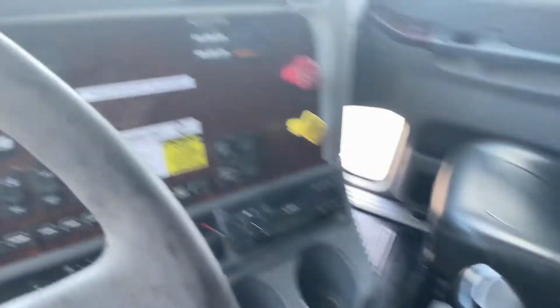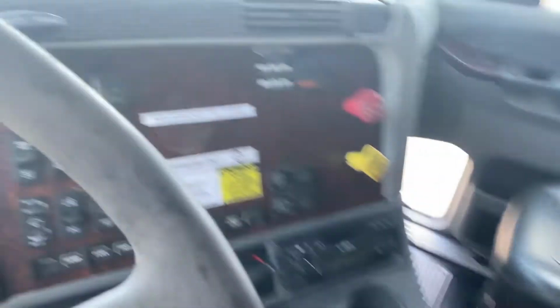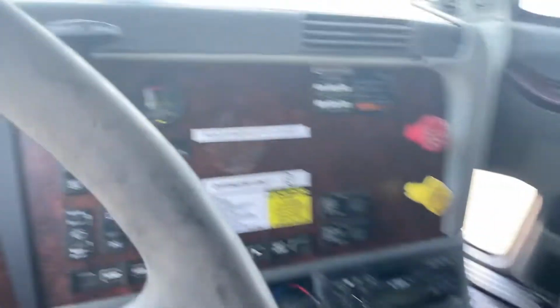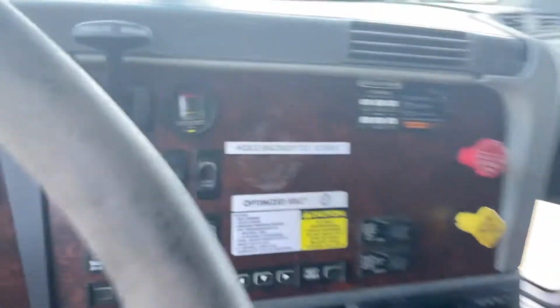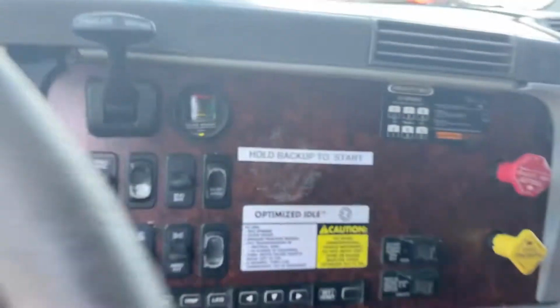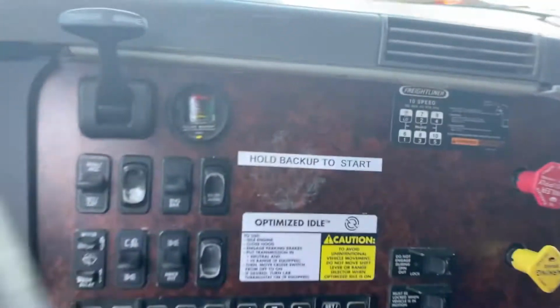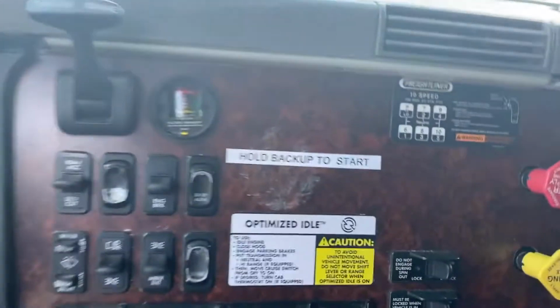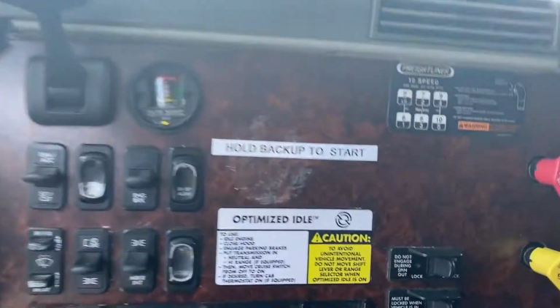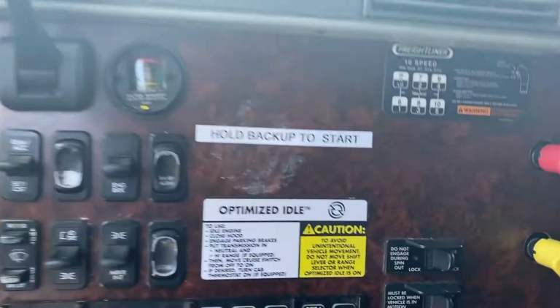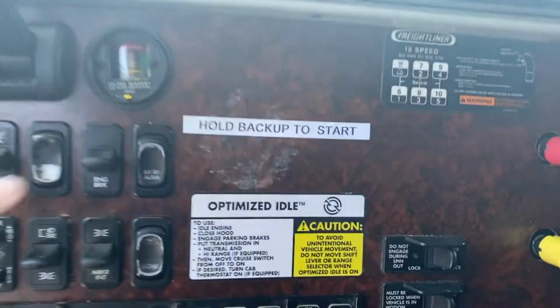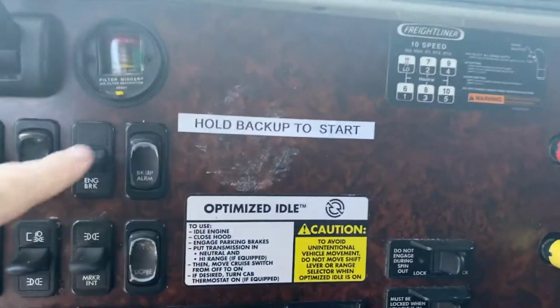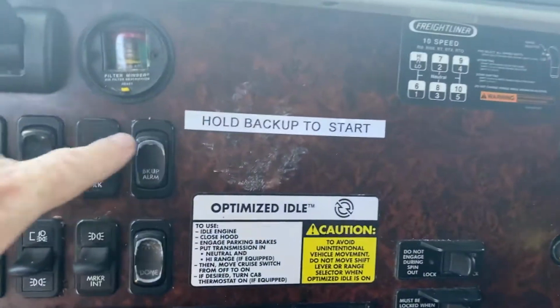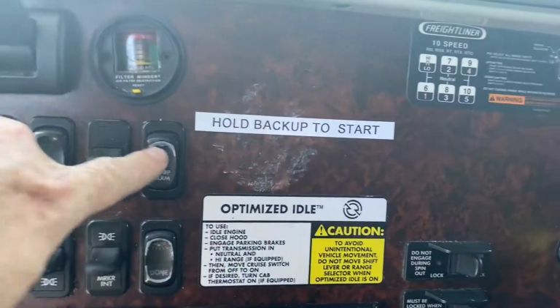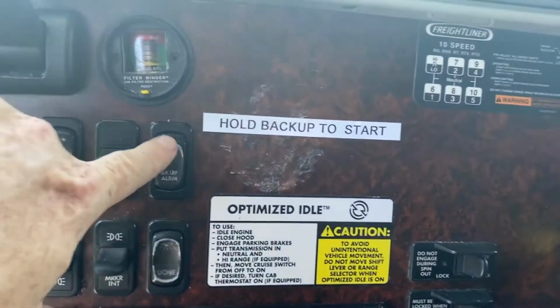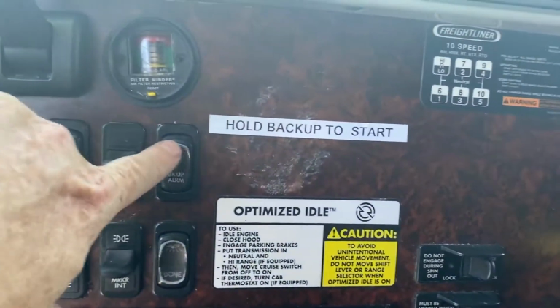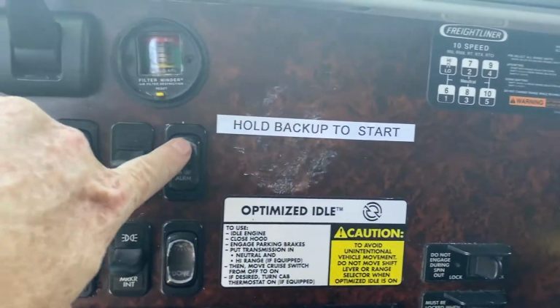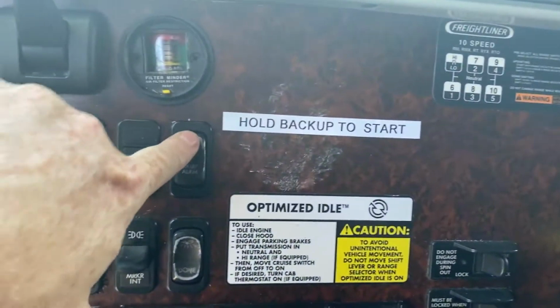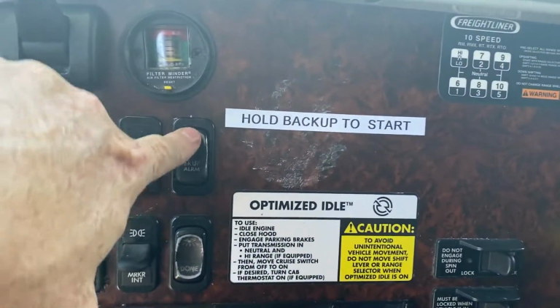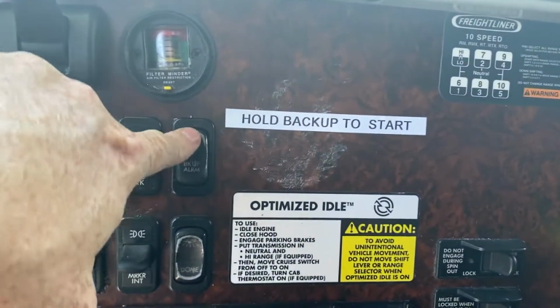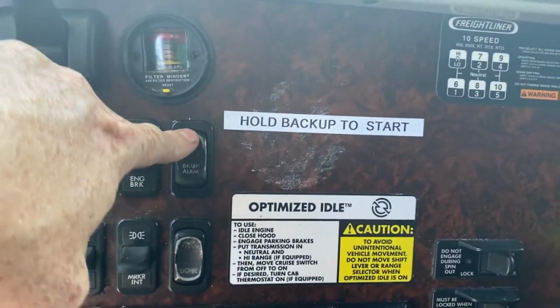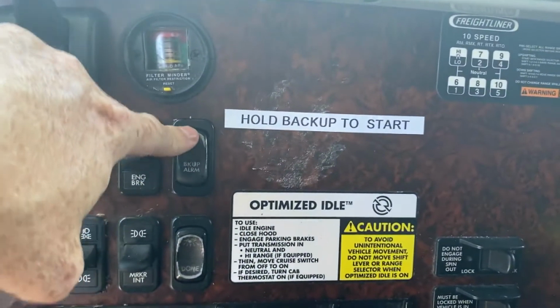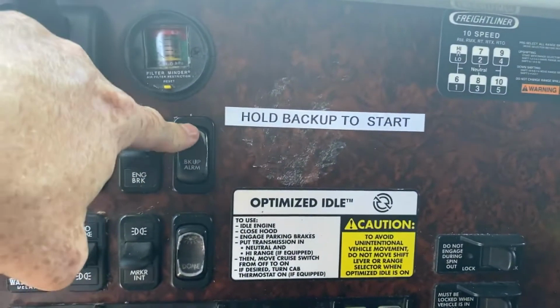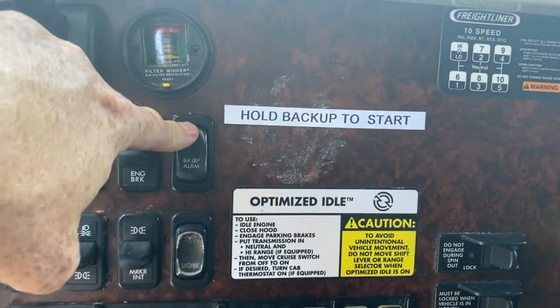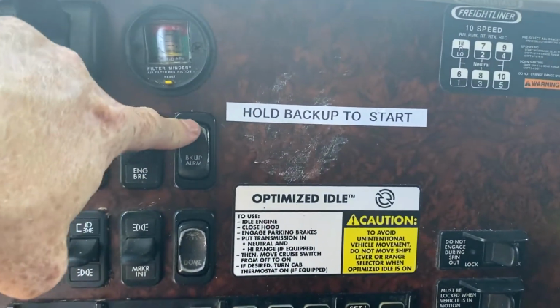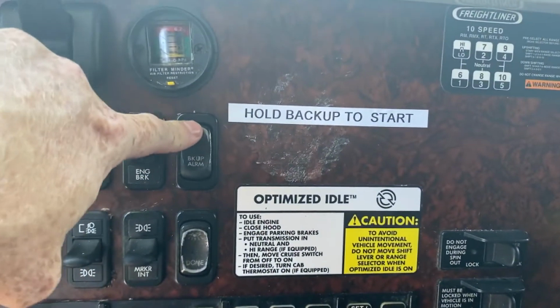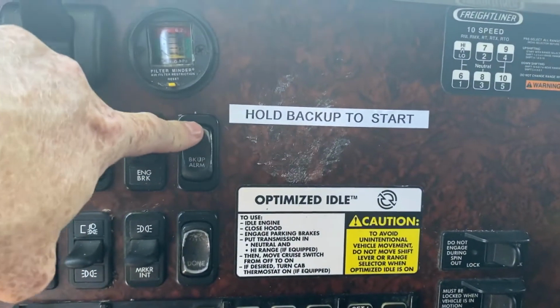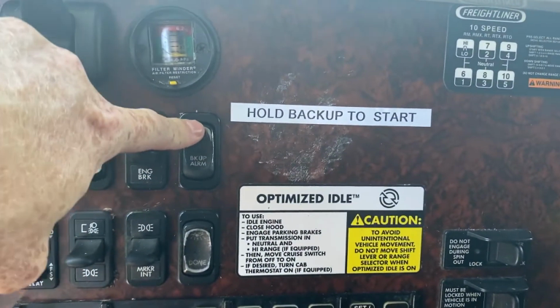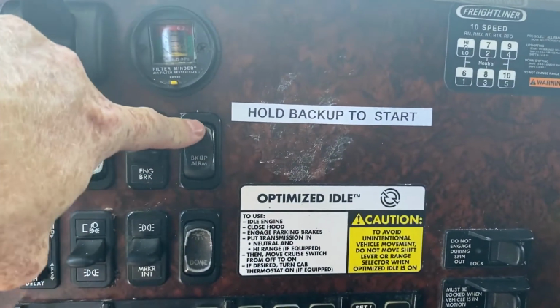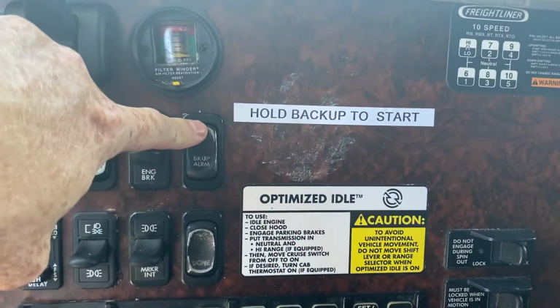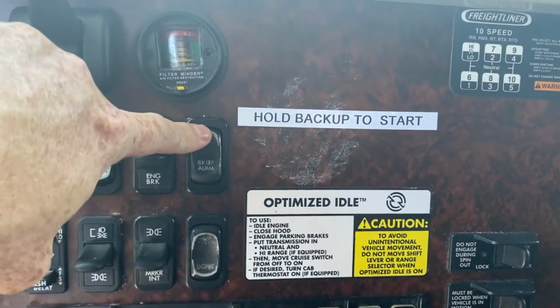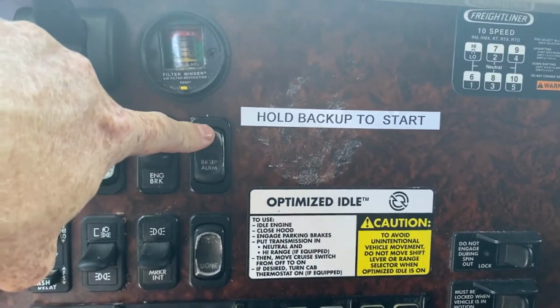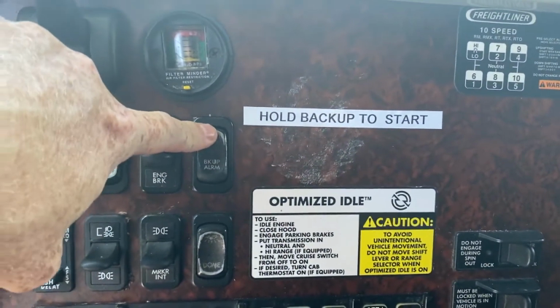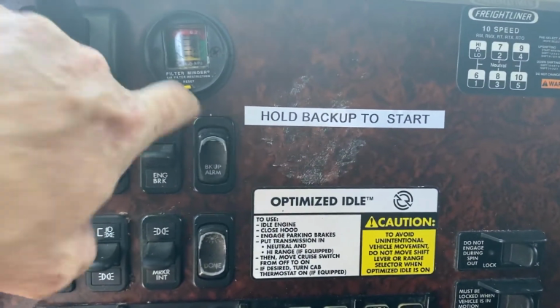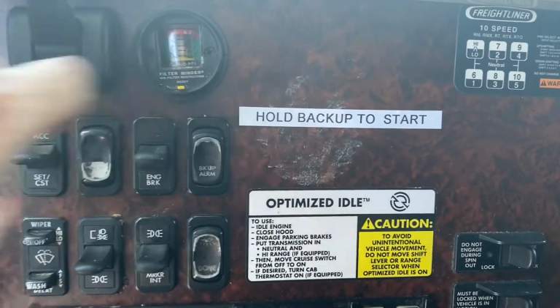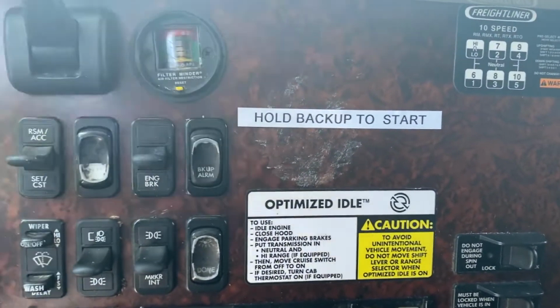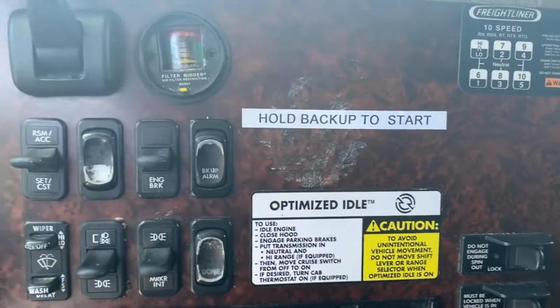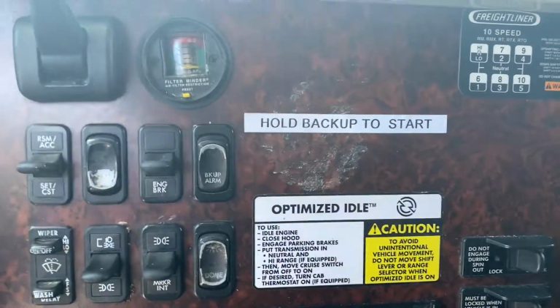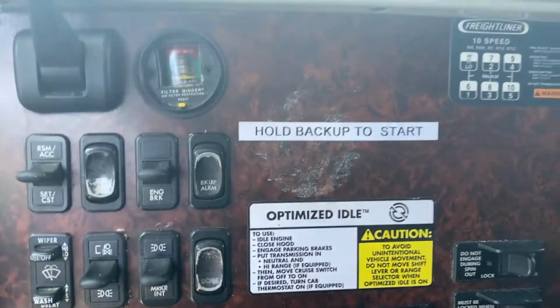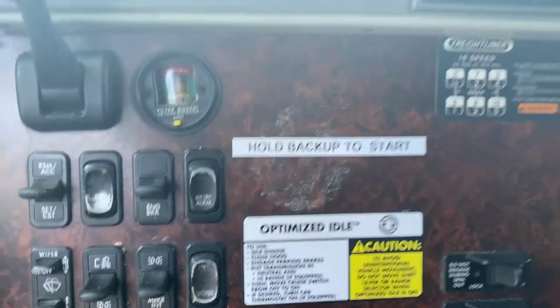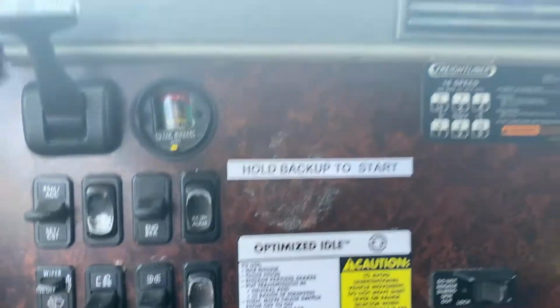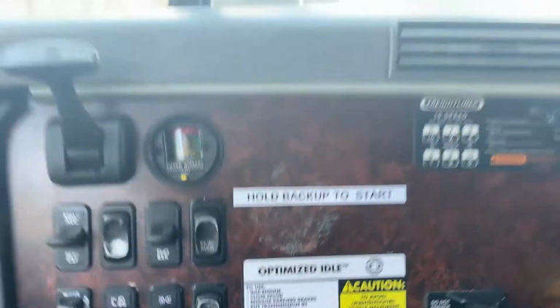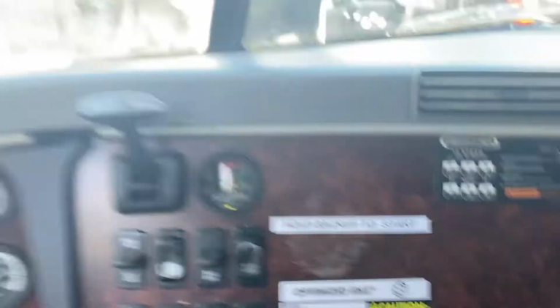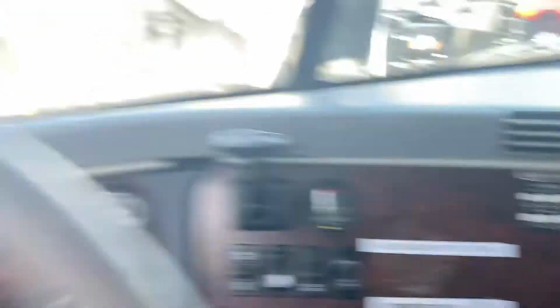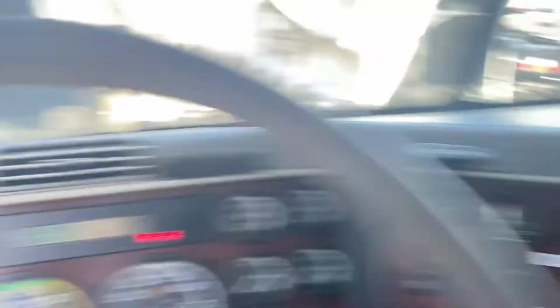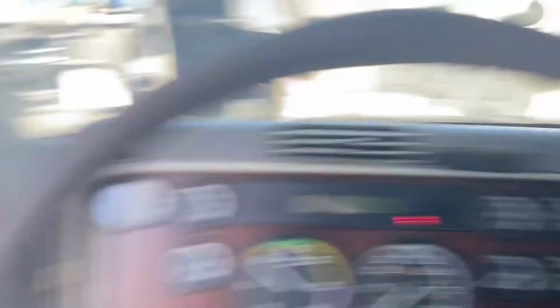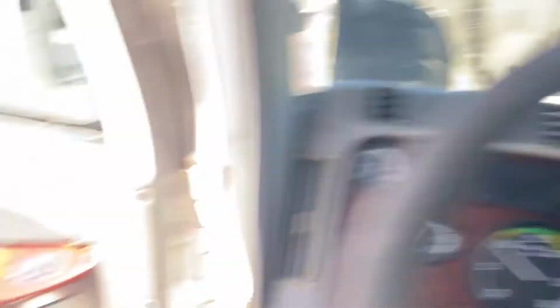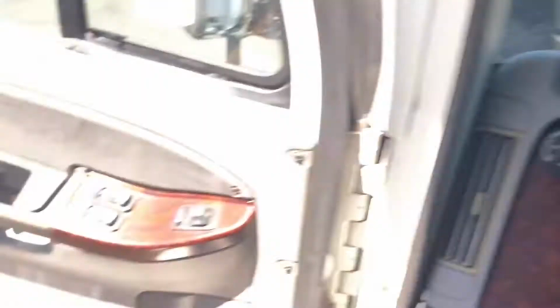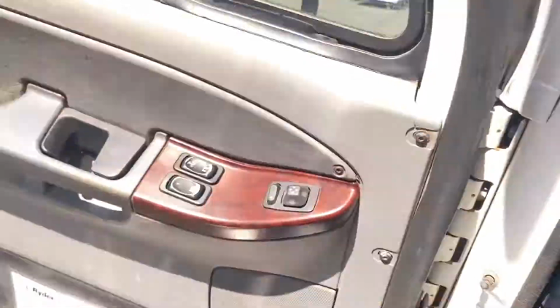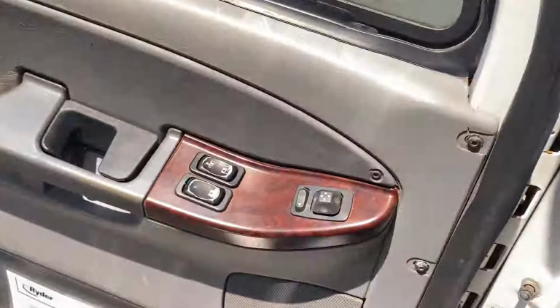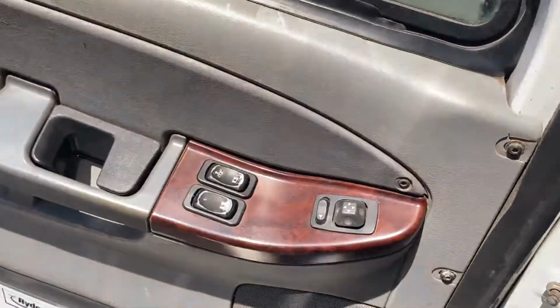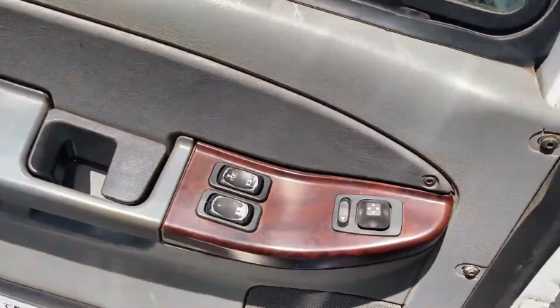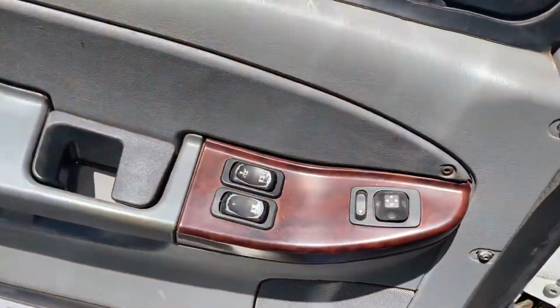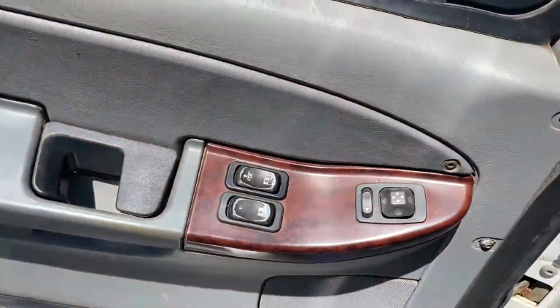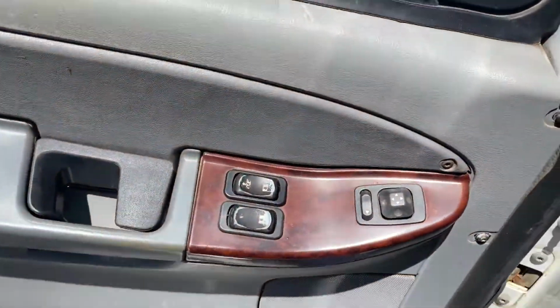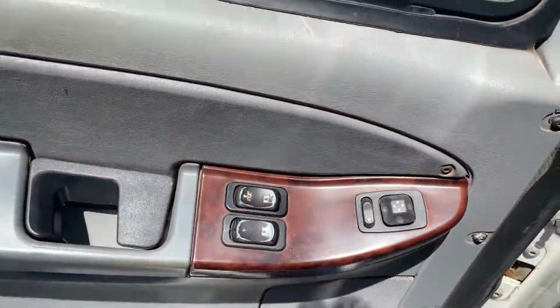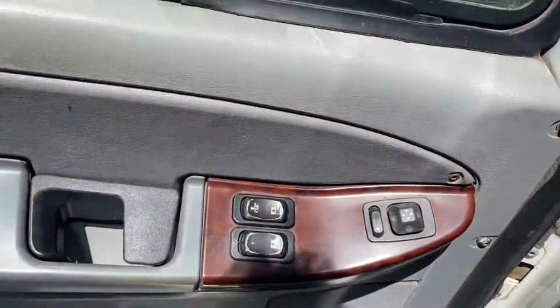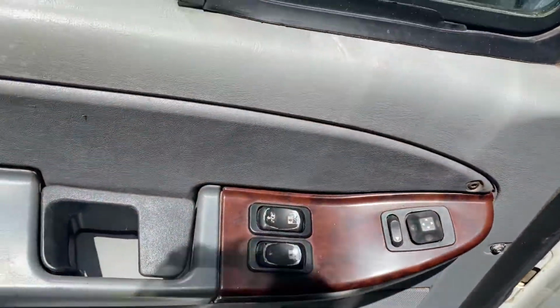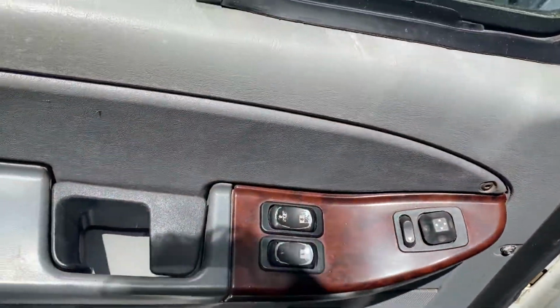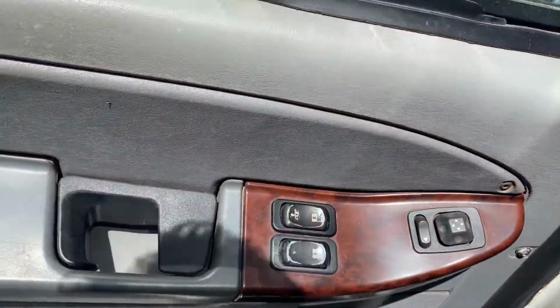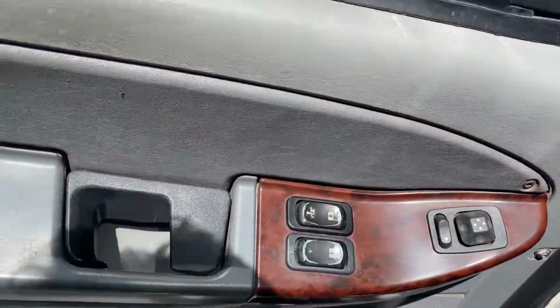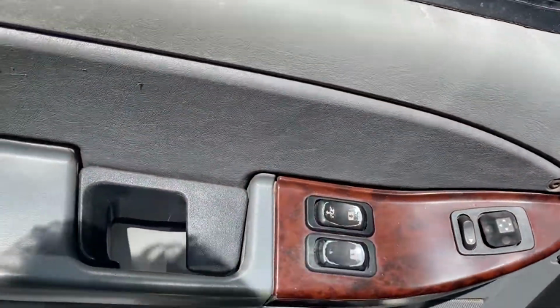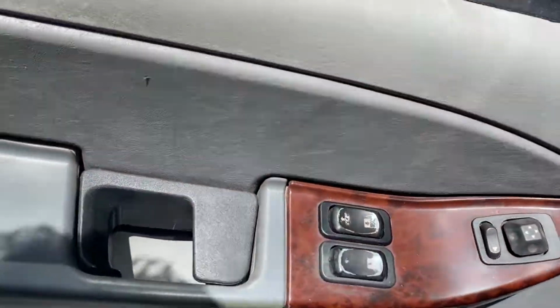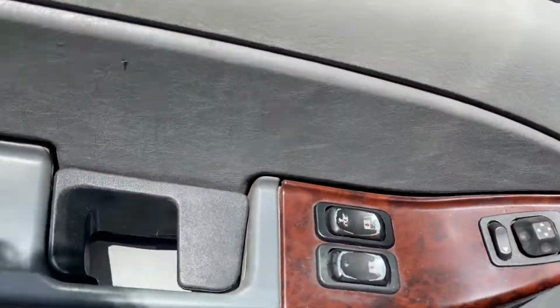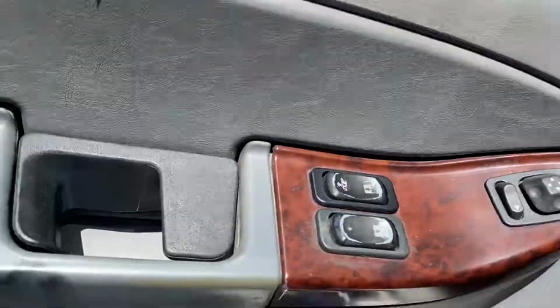When you start this truck, make sure you hold in that while you're starting it. That's a safety precaution on this truck.